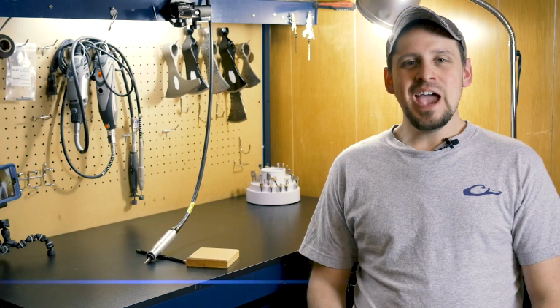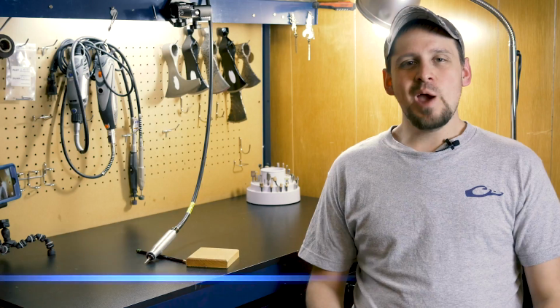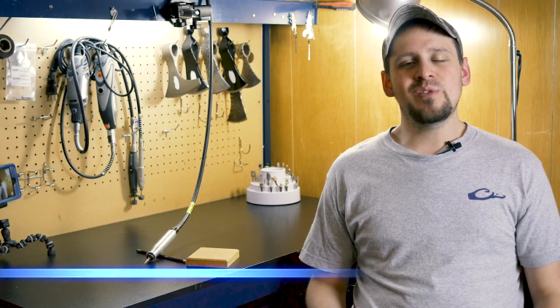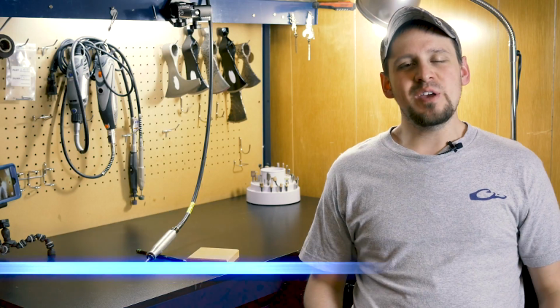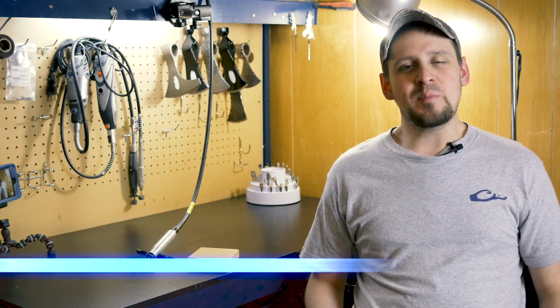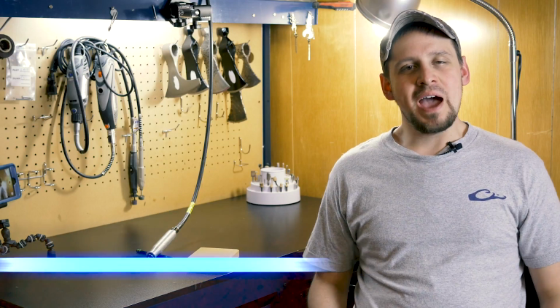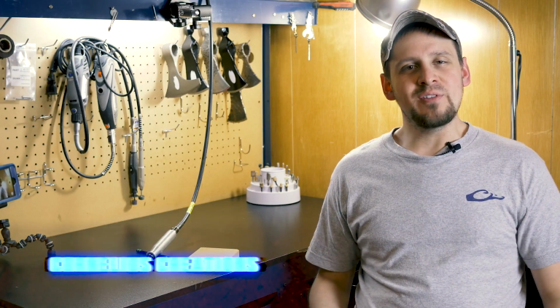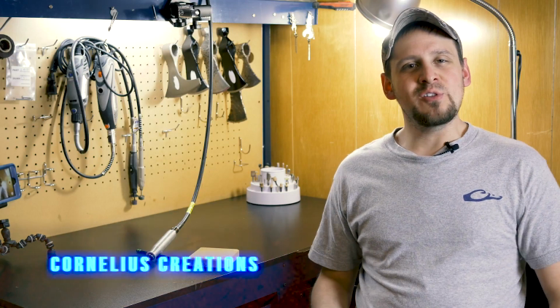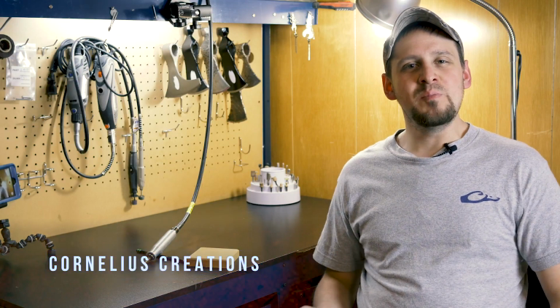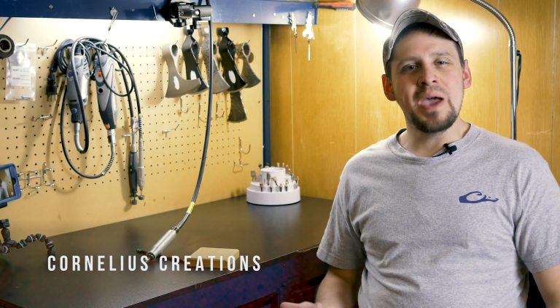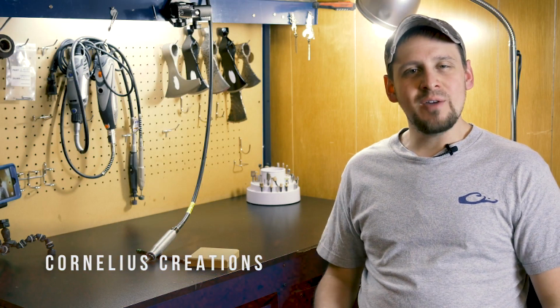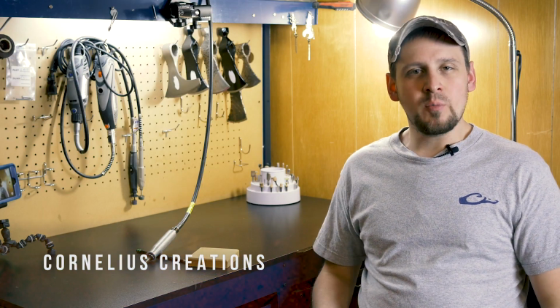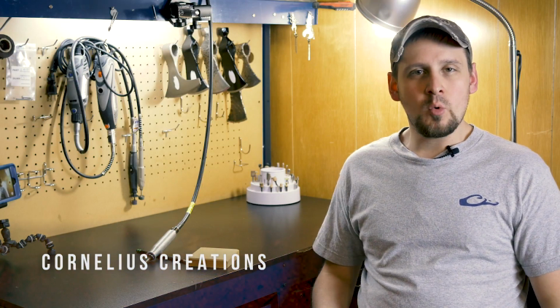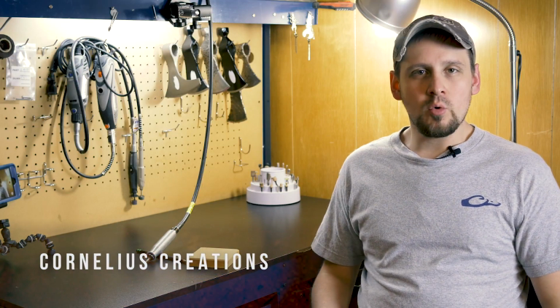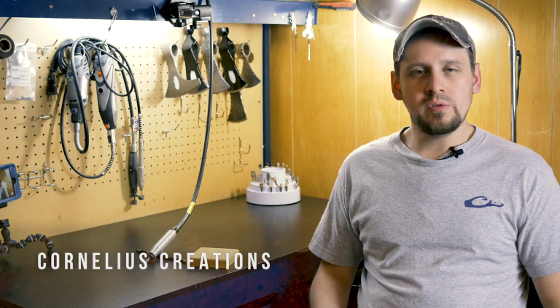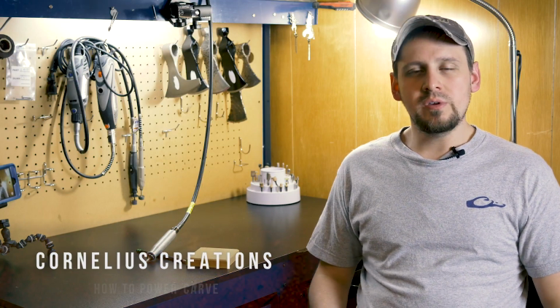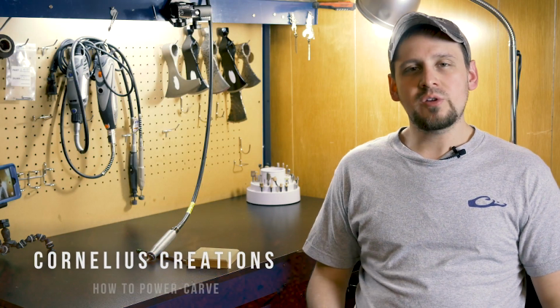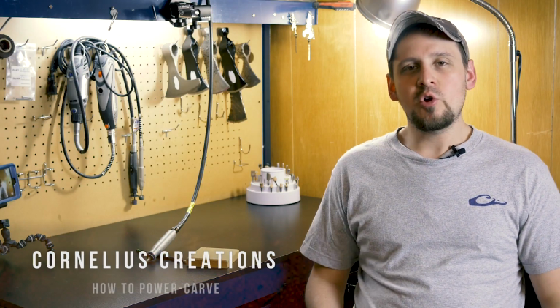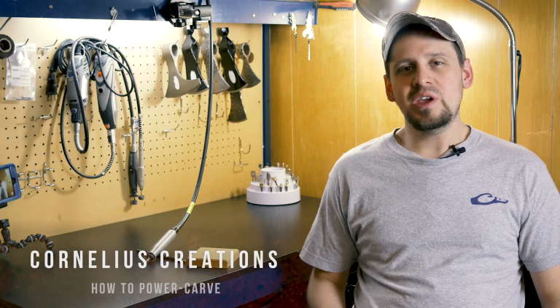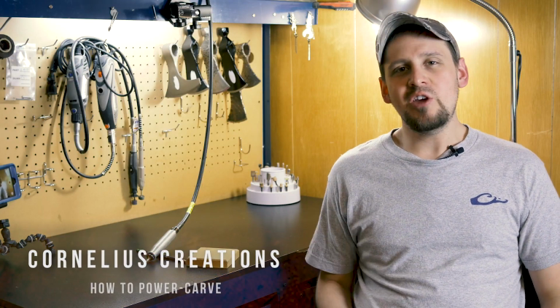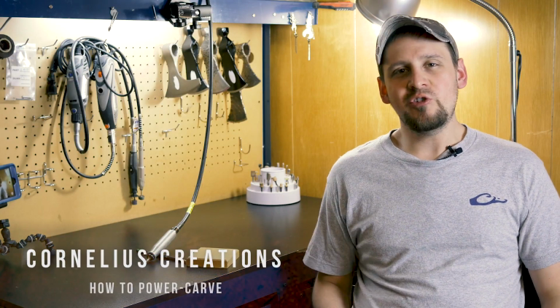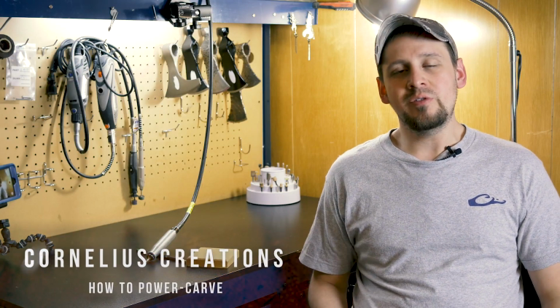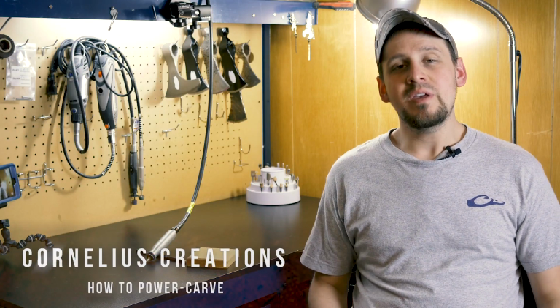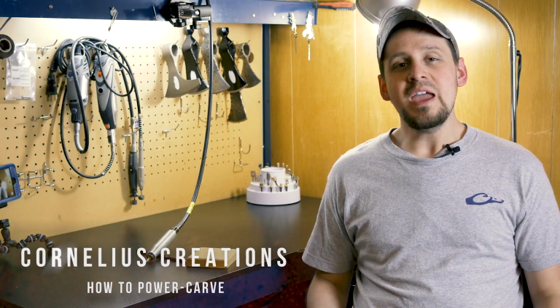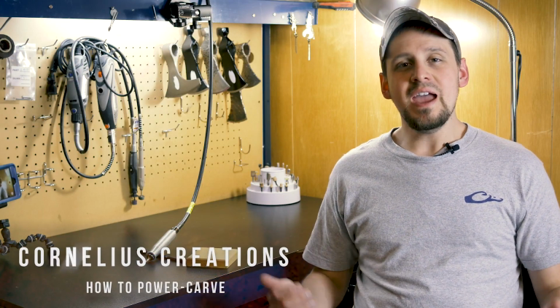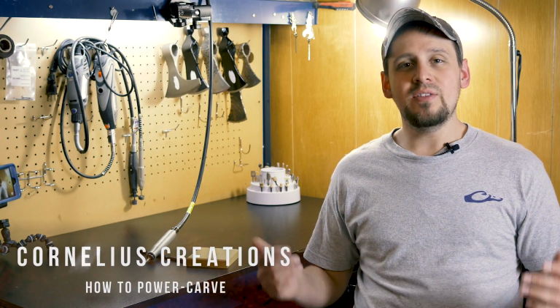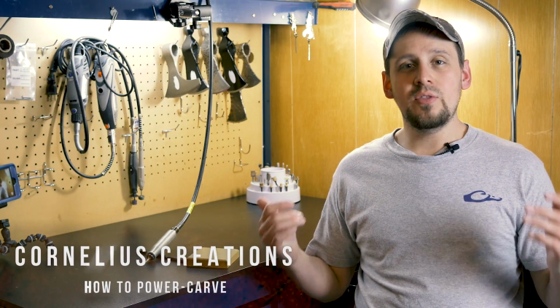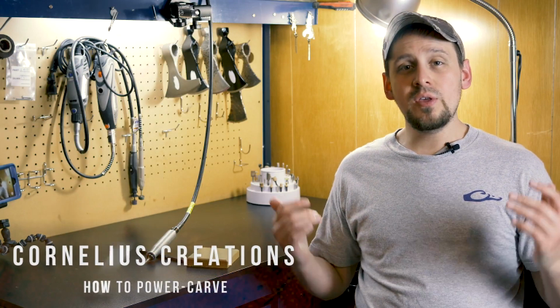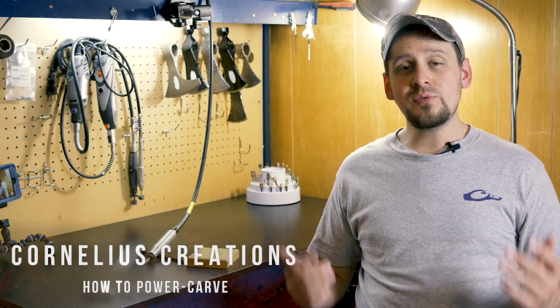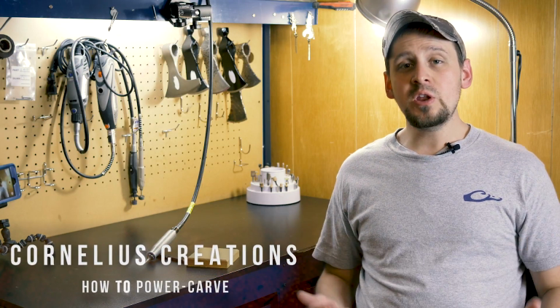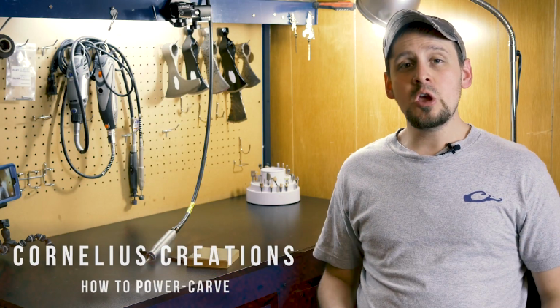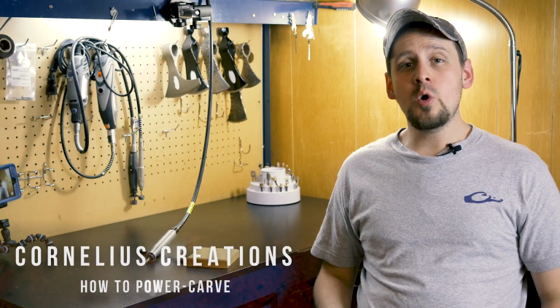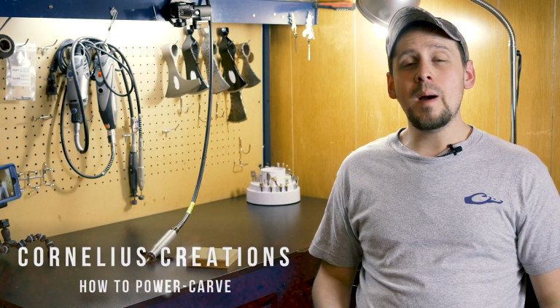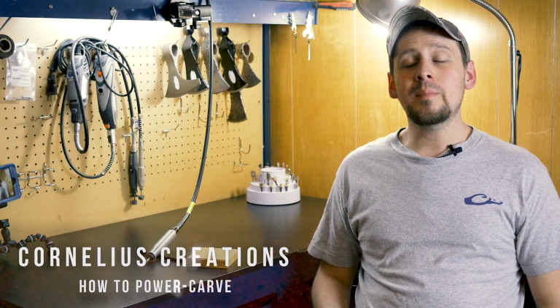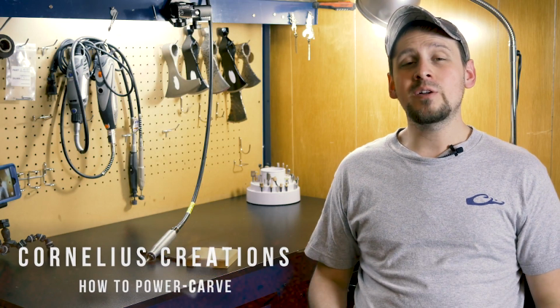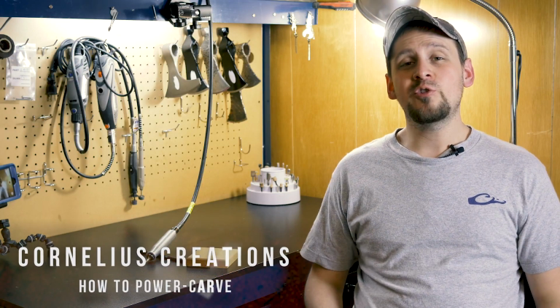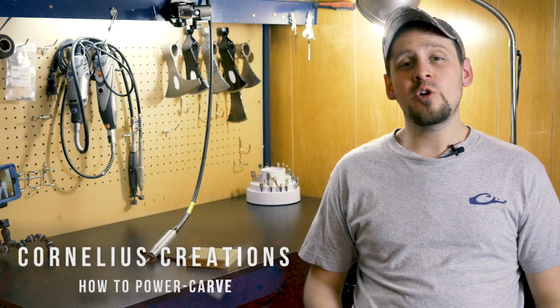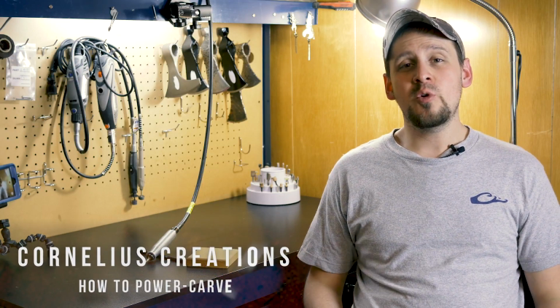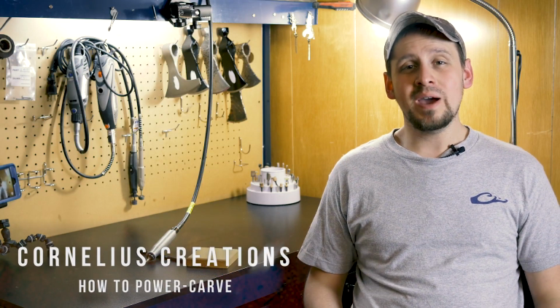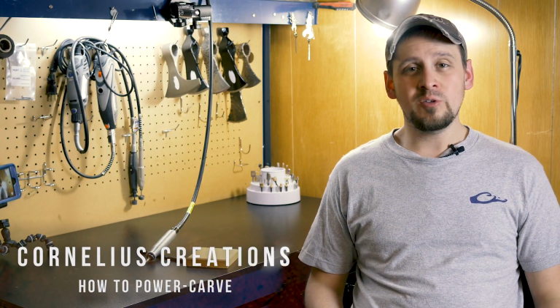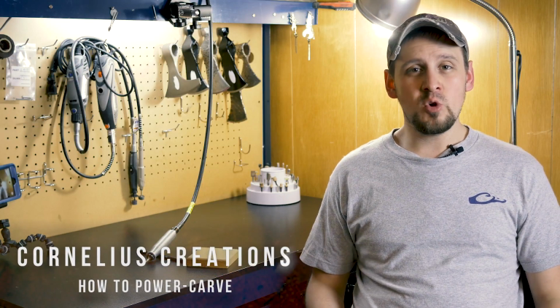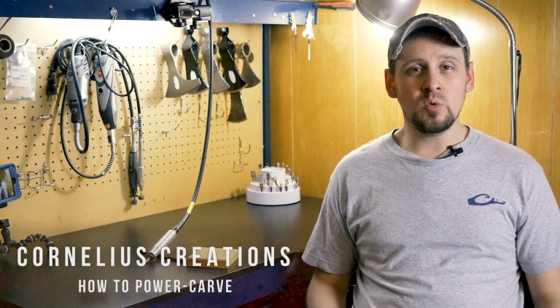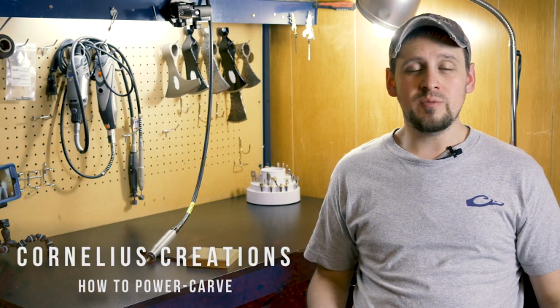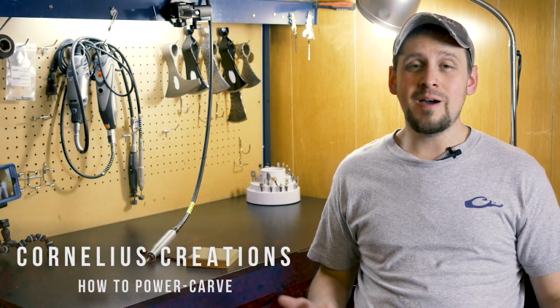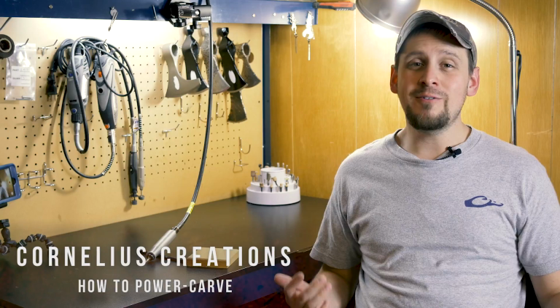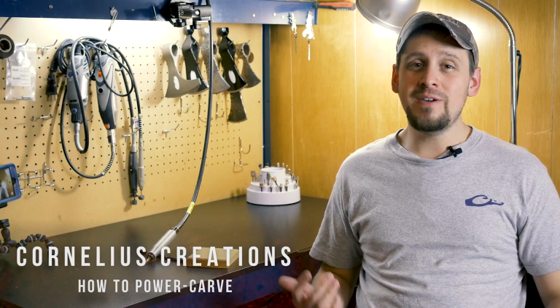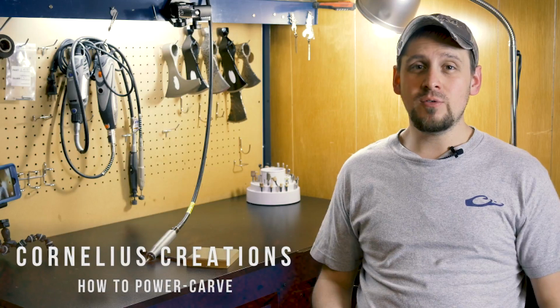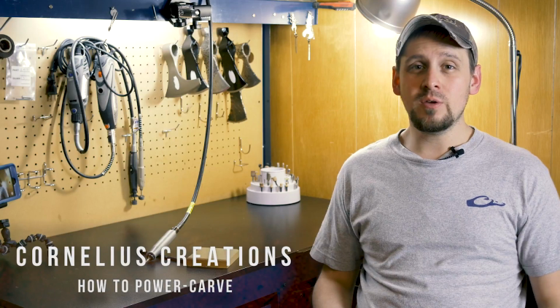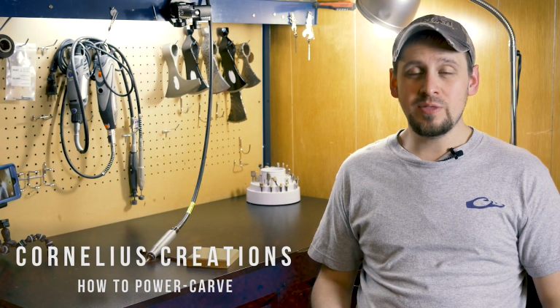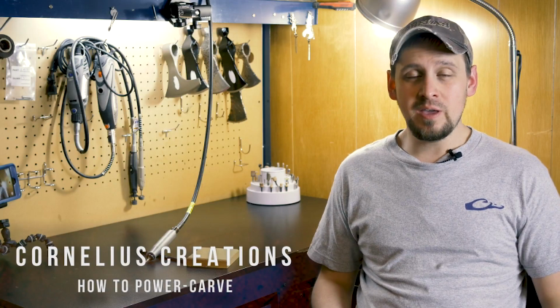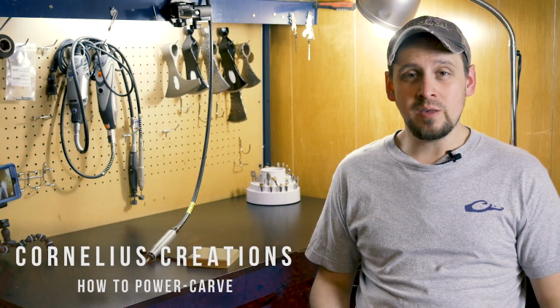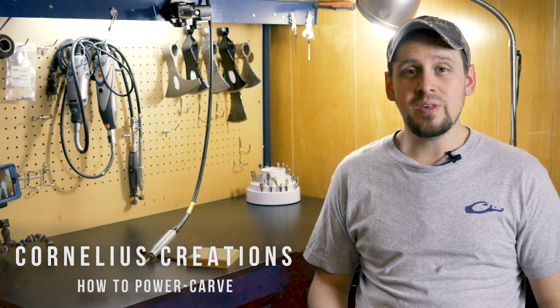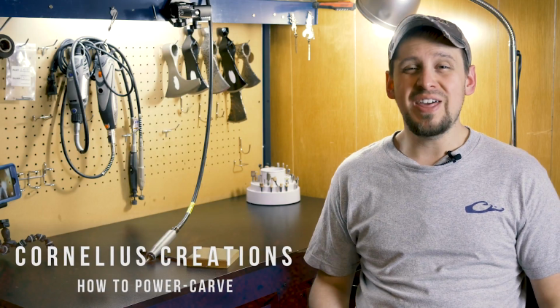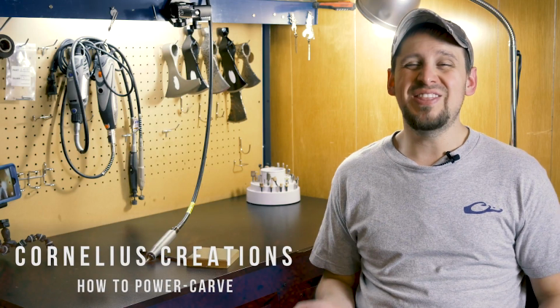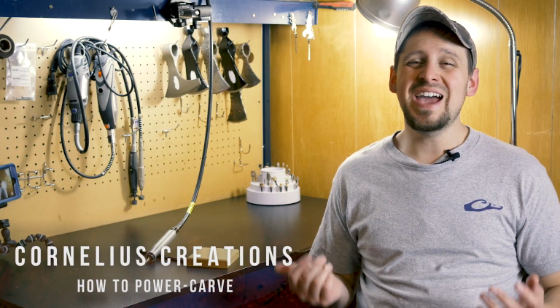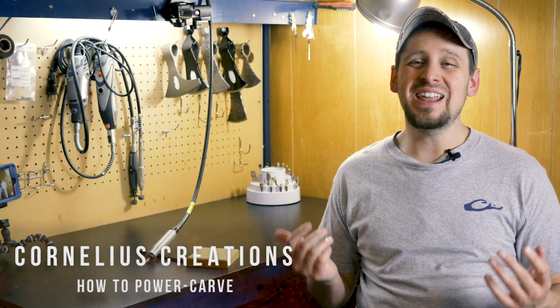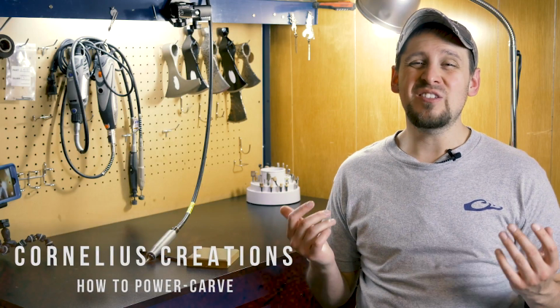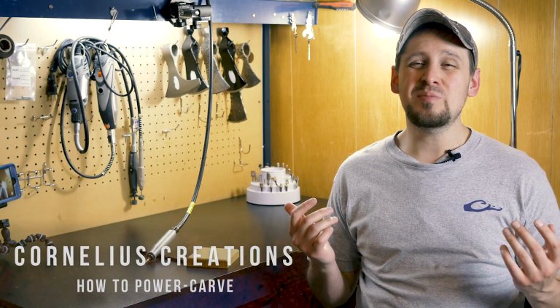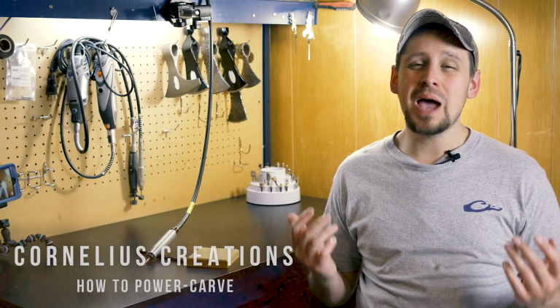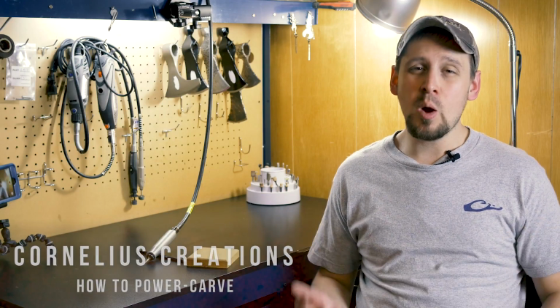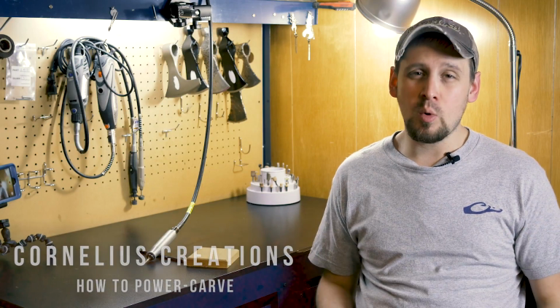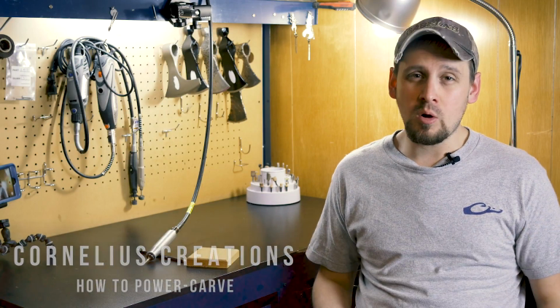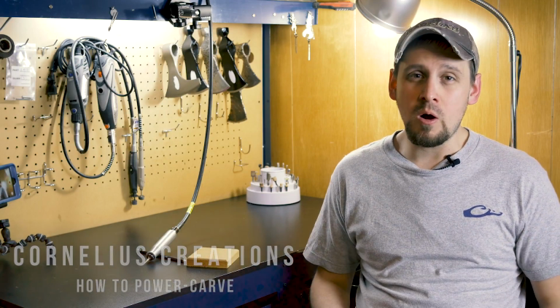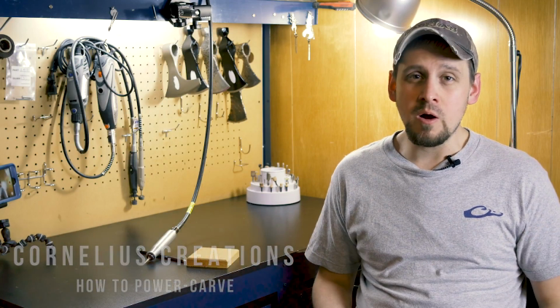Hey, what's up guys, it's Matt from Cornelius Creations and in this video I'm going to show you how to do one of my favorite things, and that is power carve.